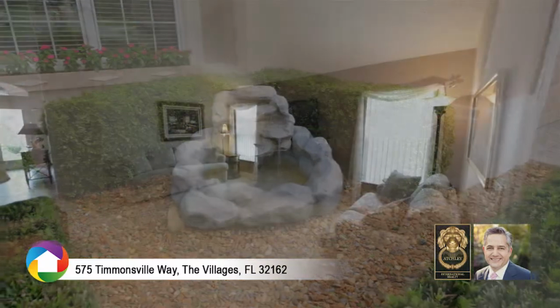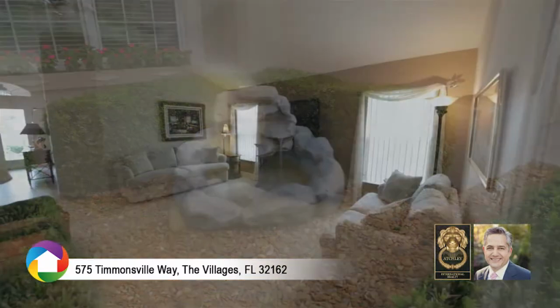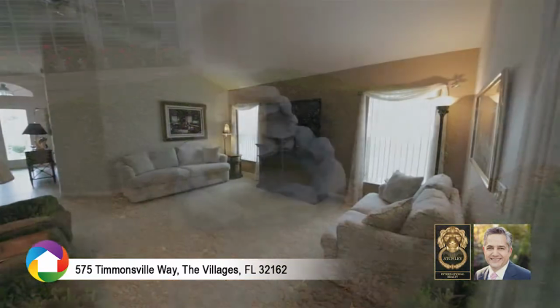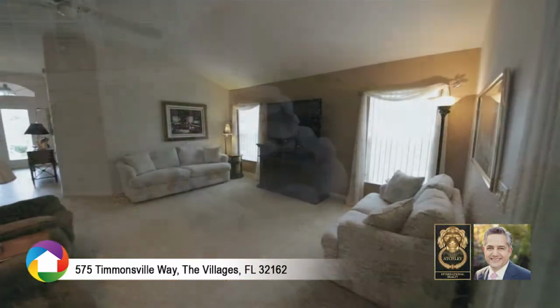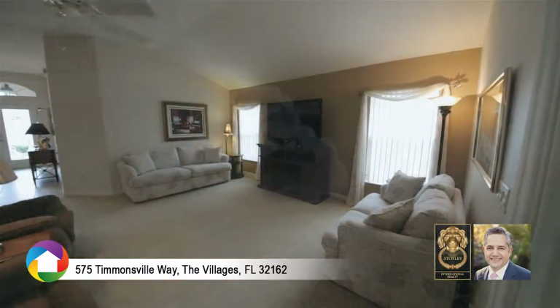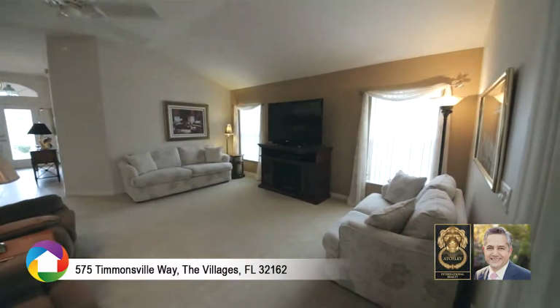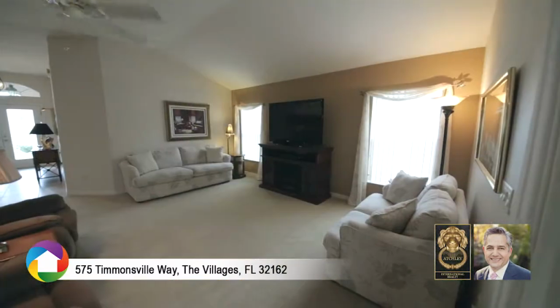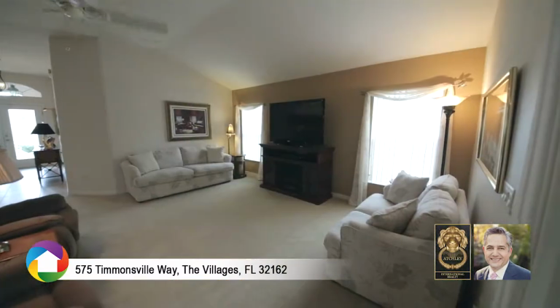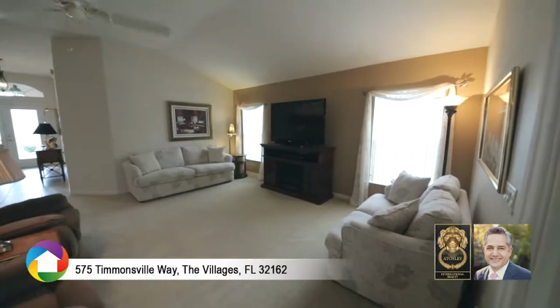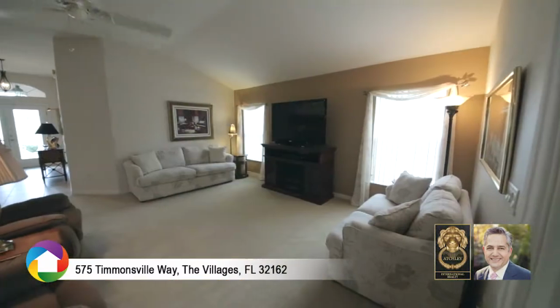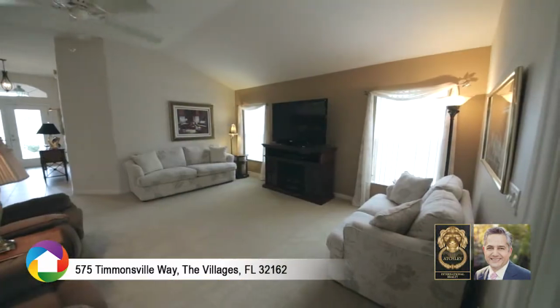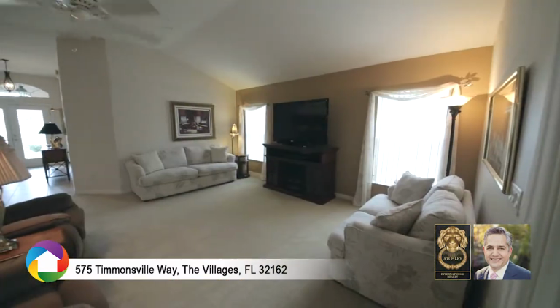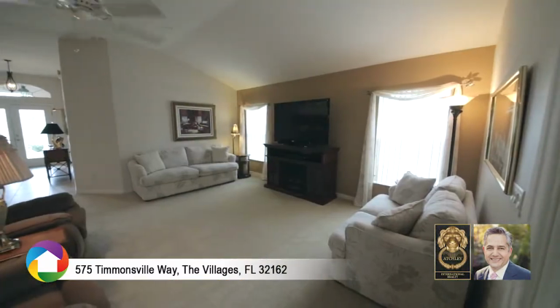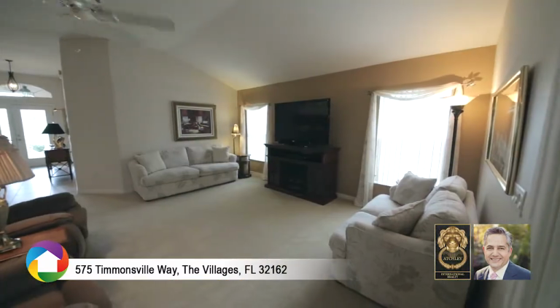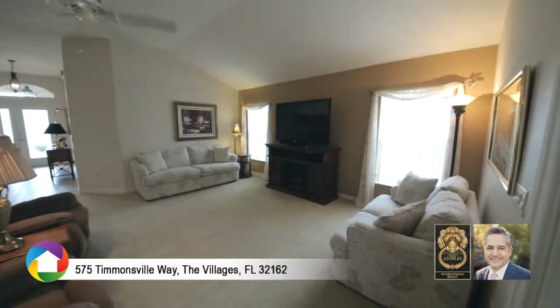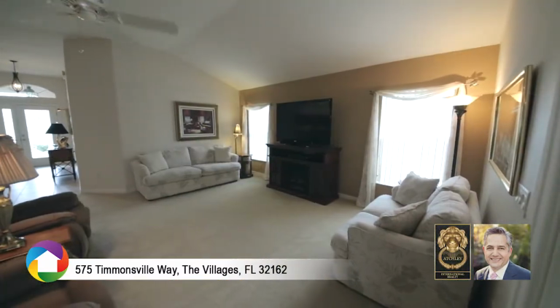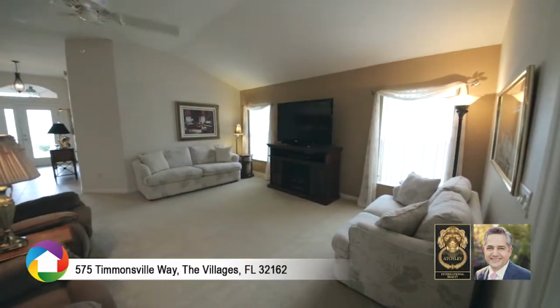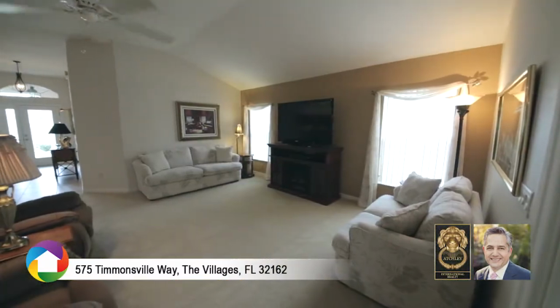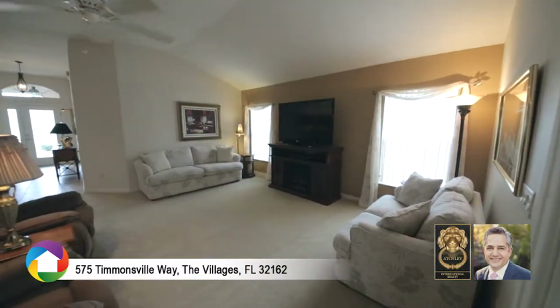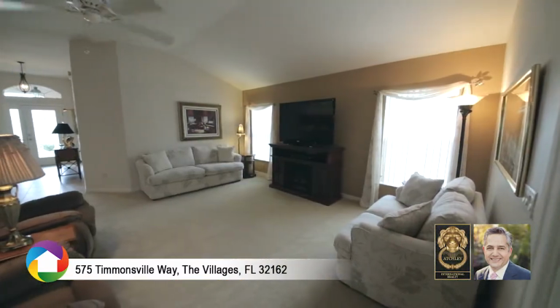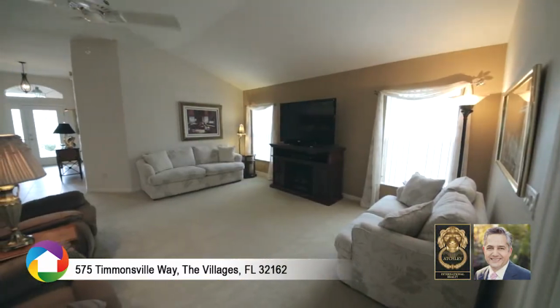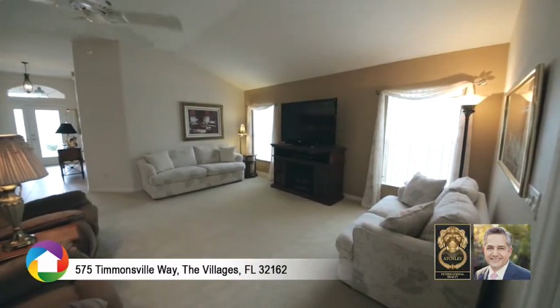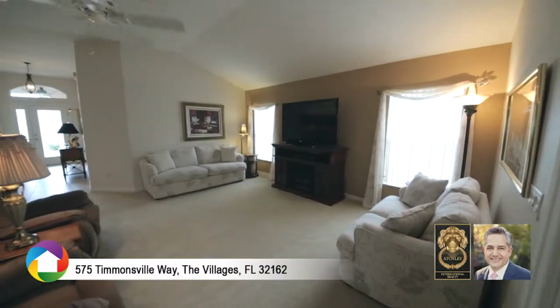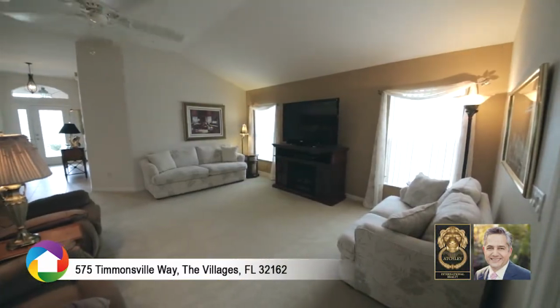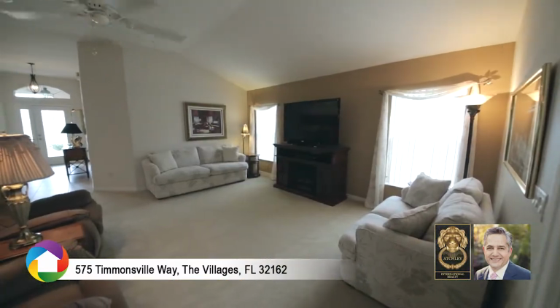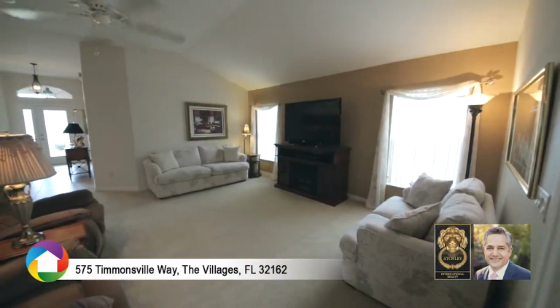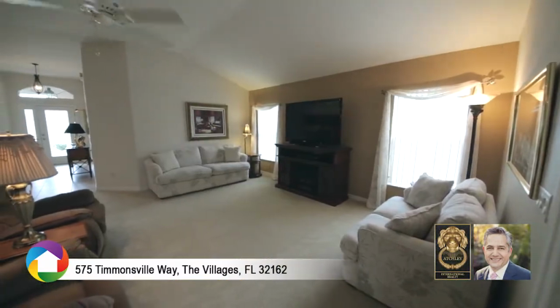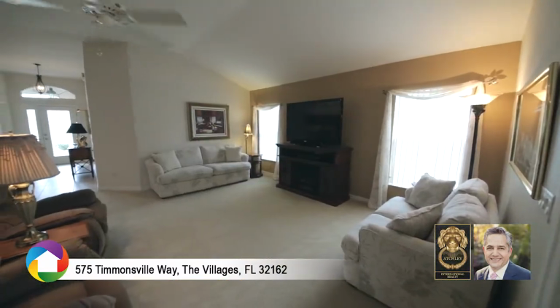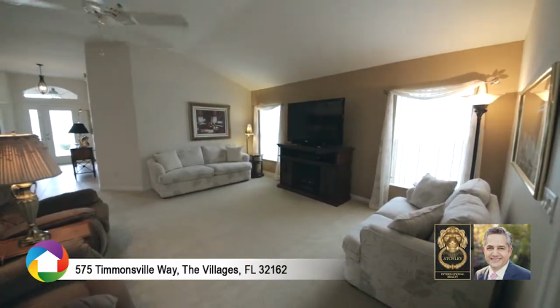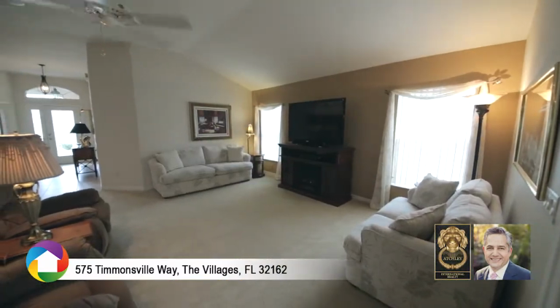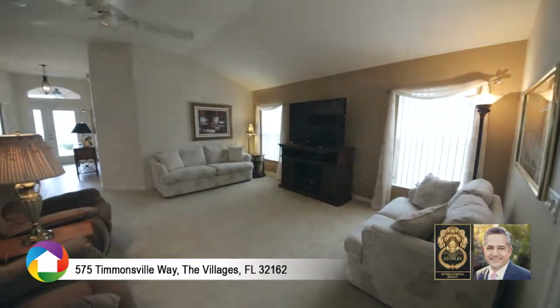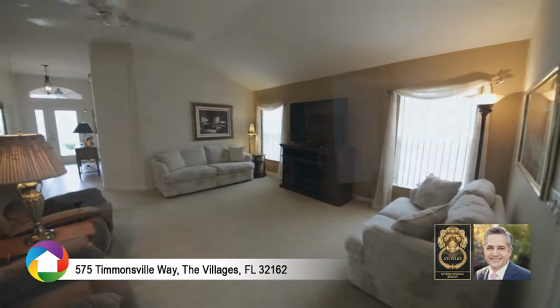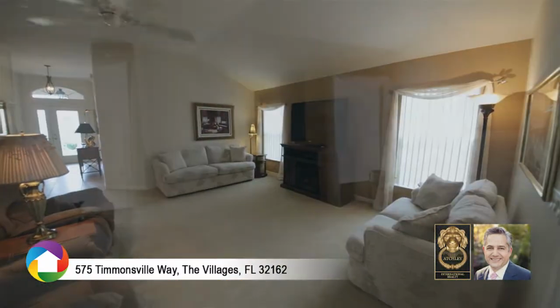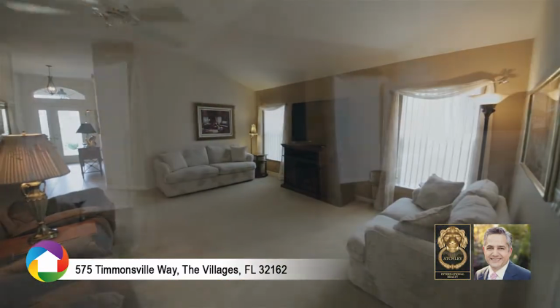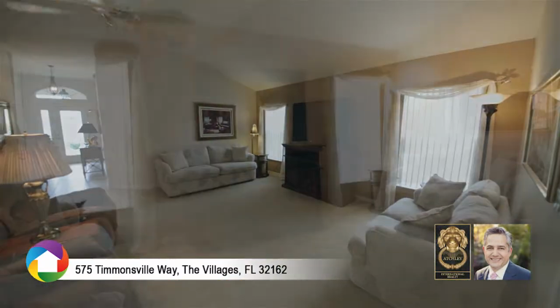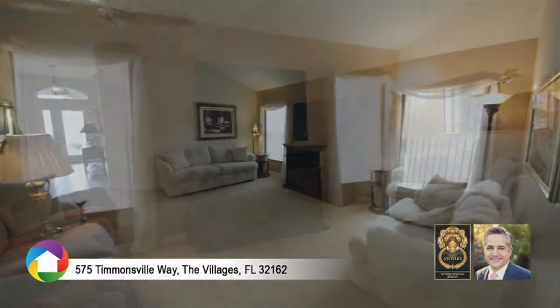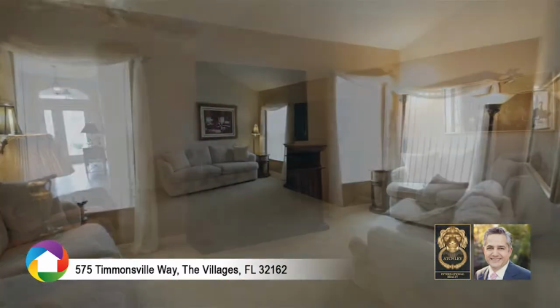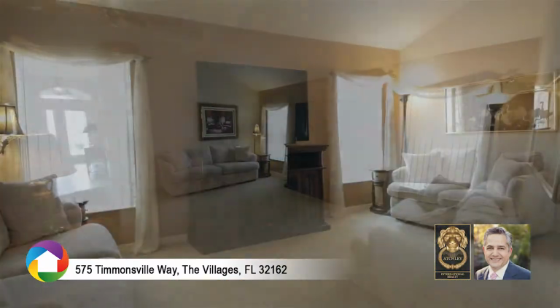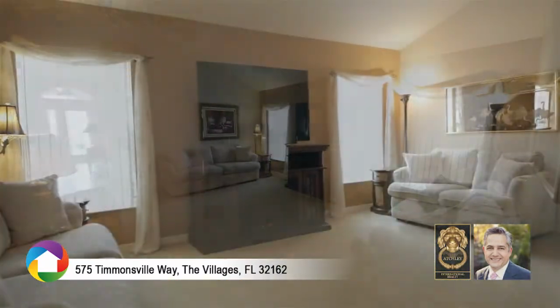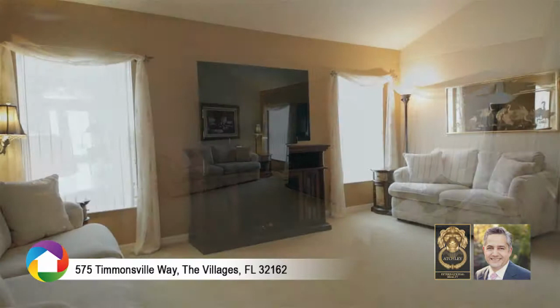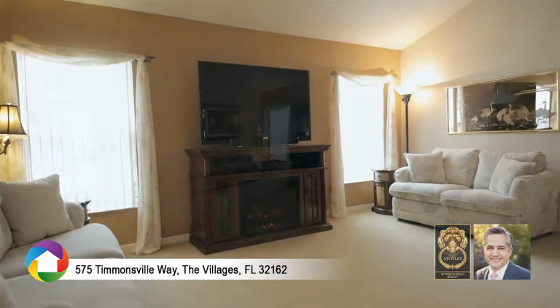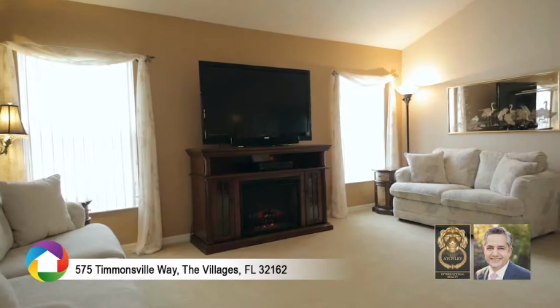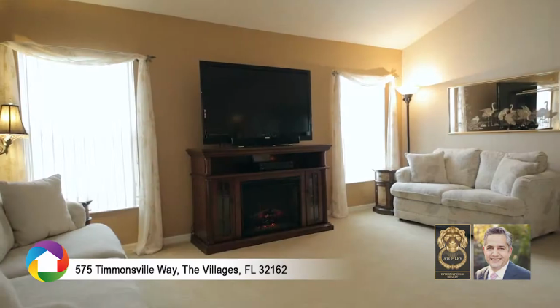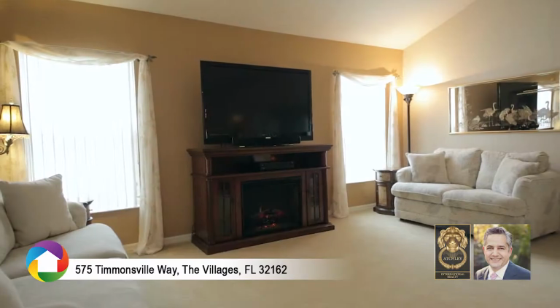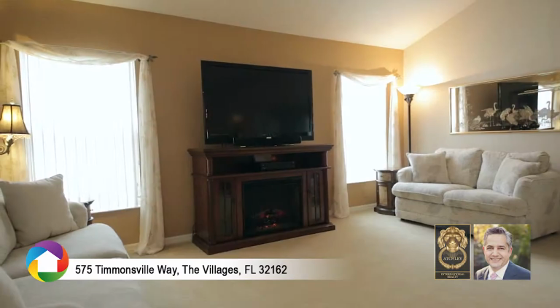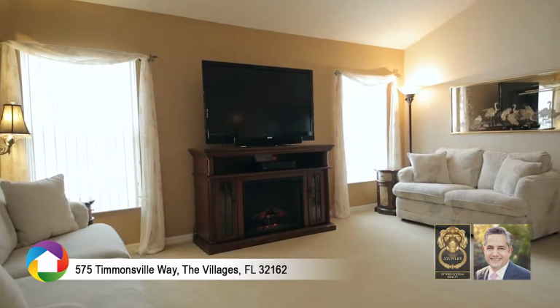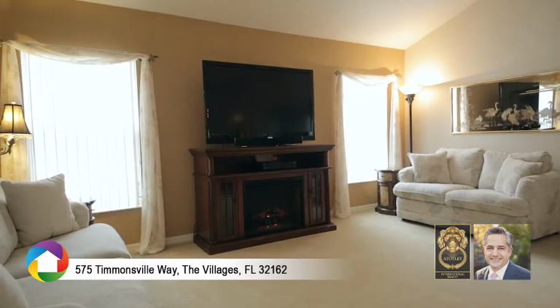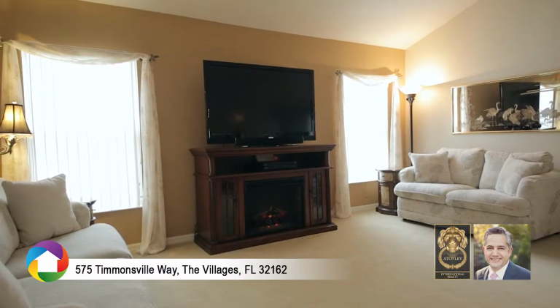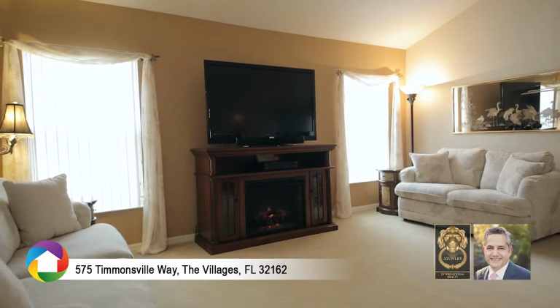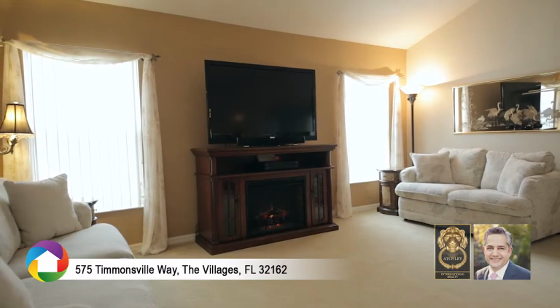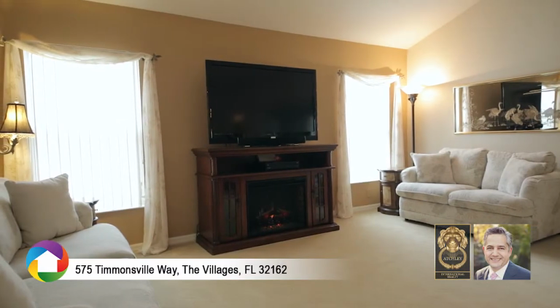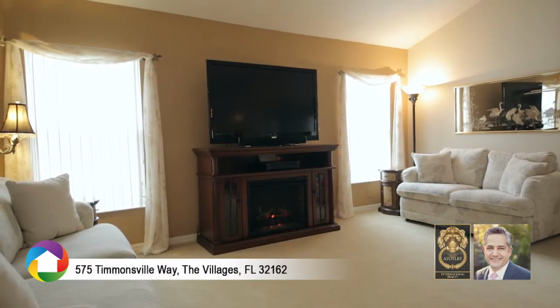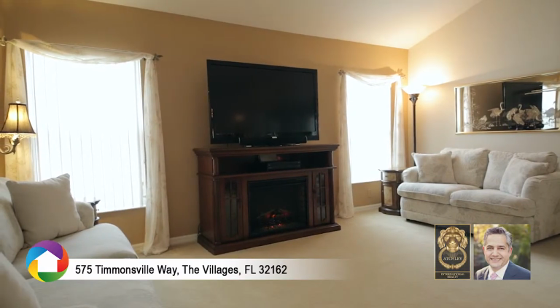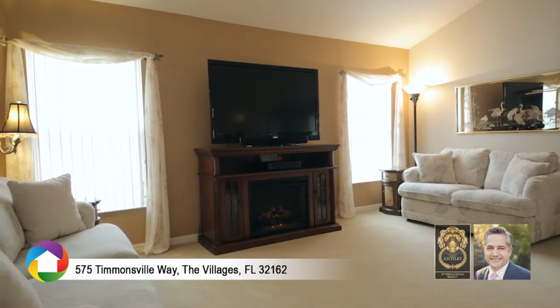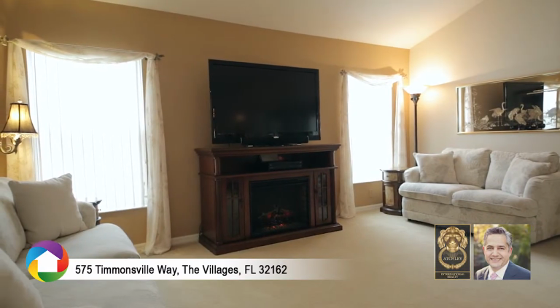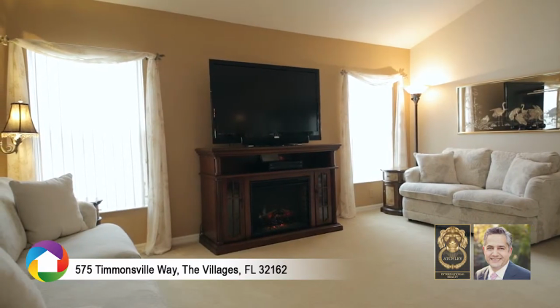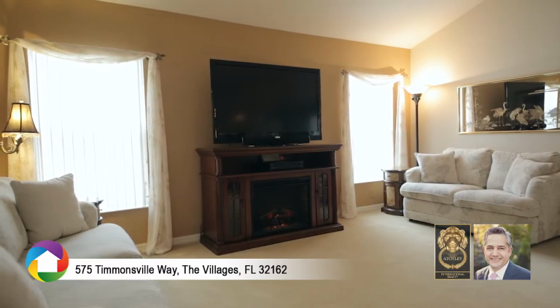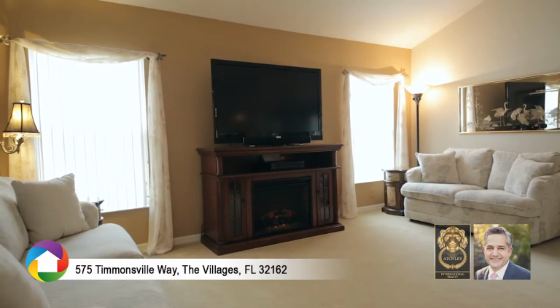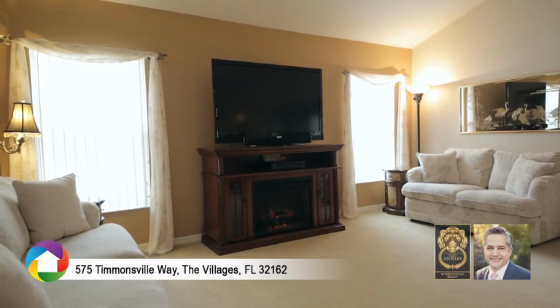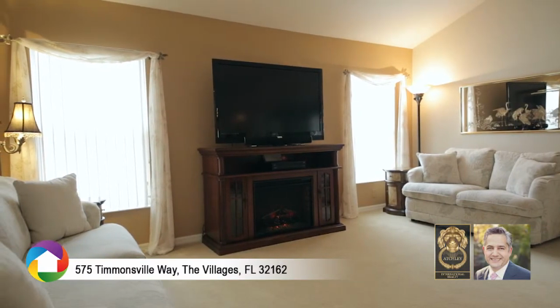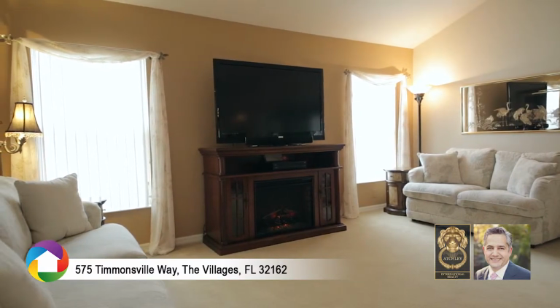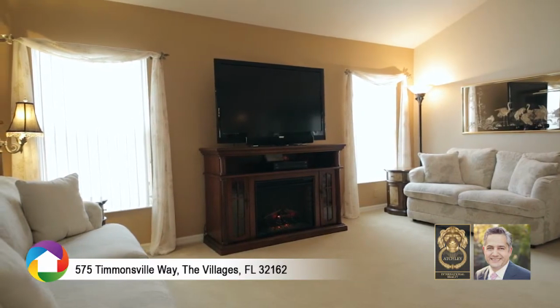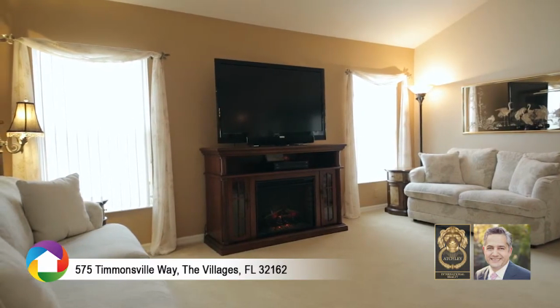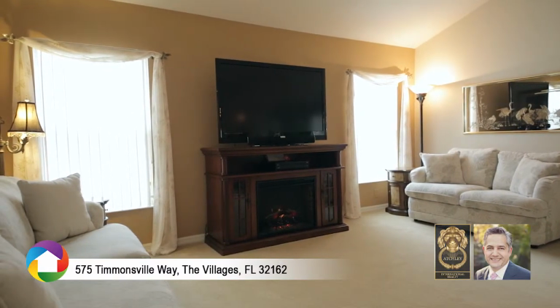Inside the home, upgraded 18-inch ceramic tile and high ceilings span the large, open floor plan.